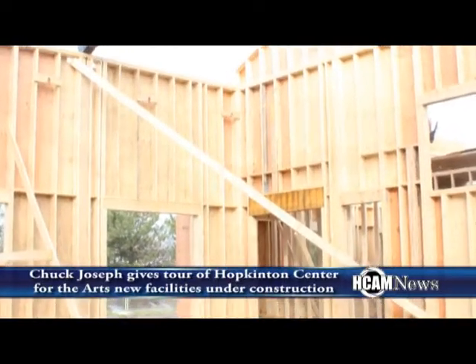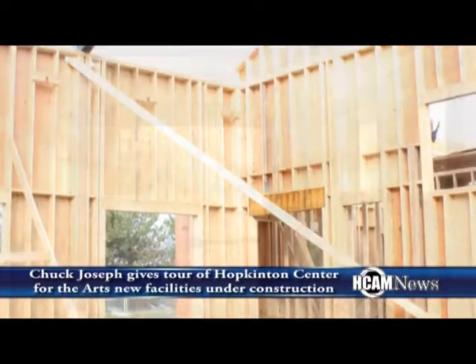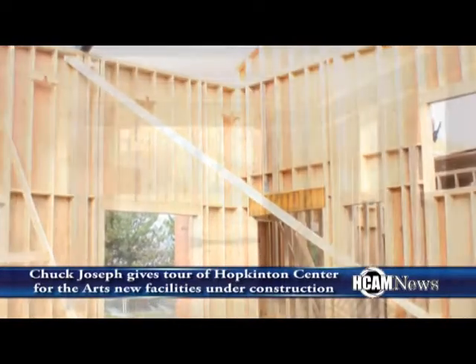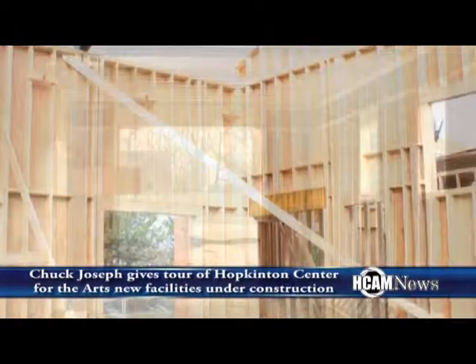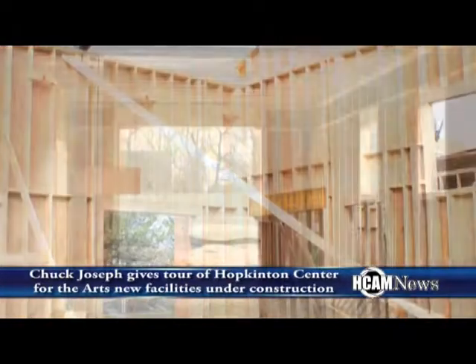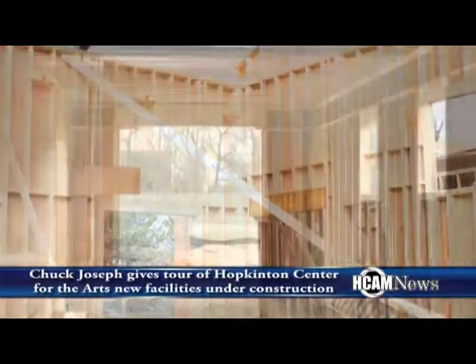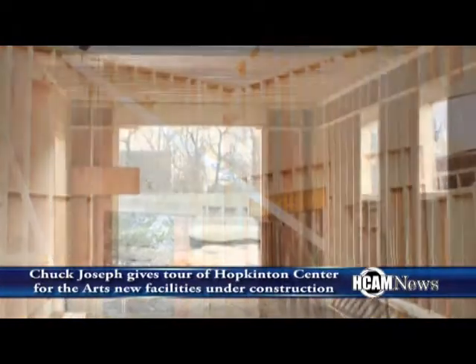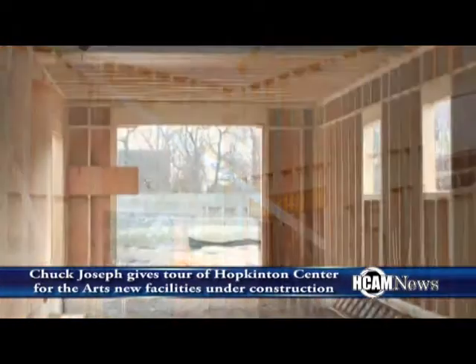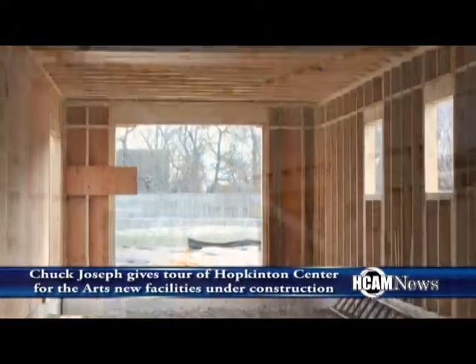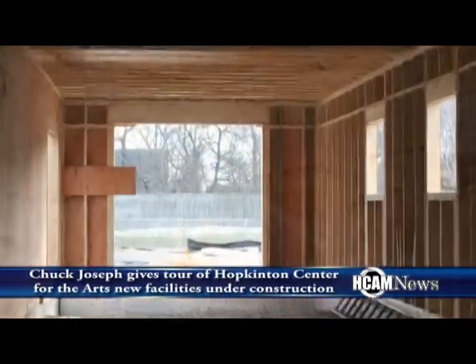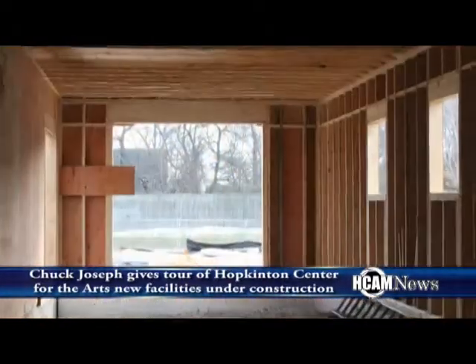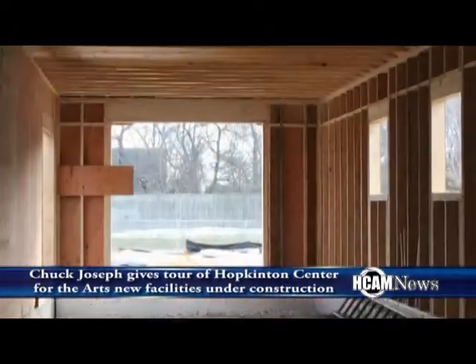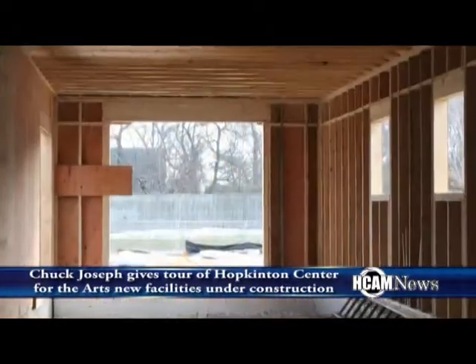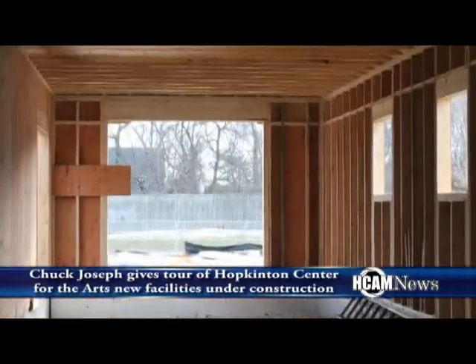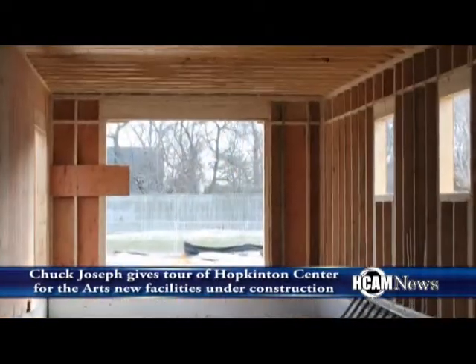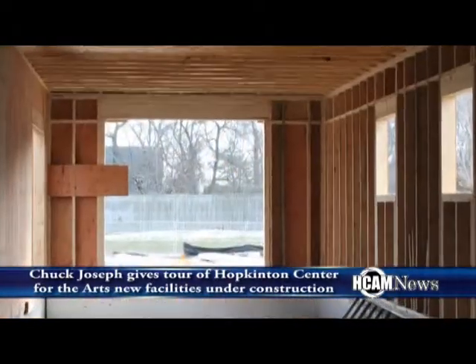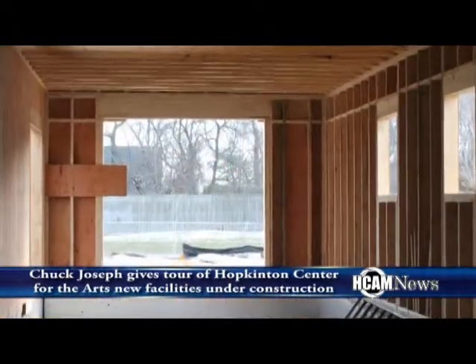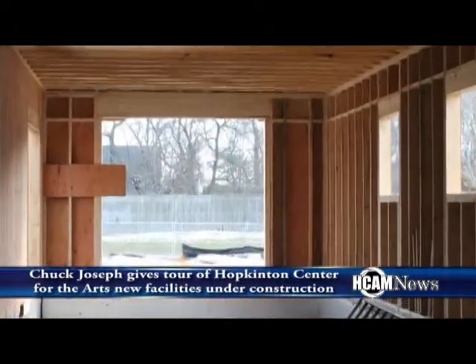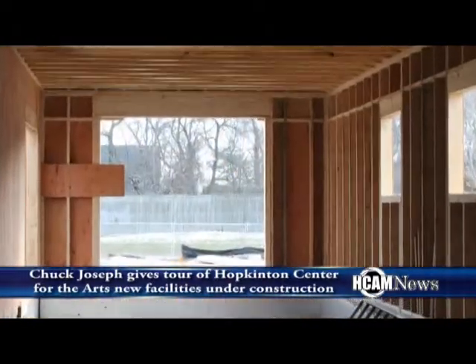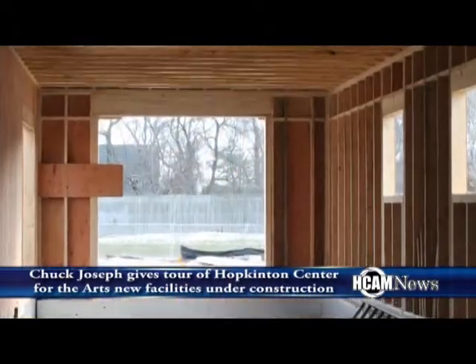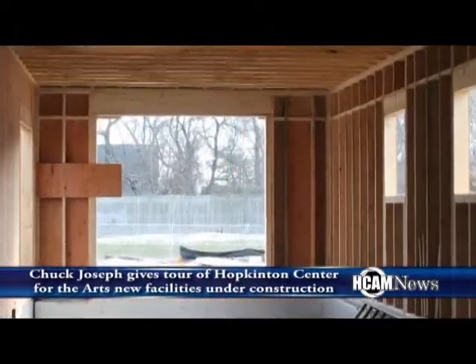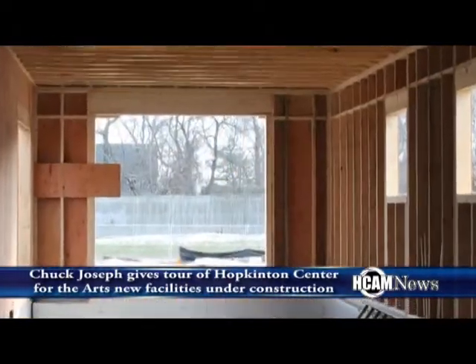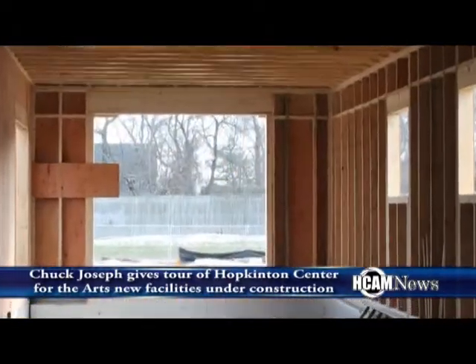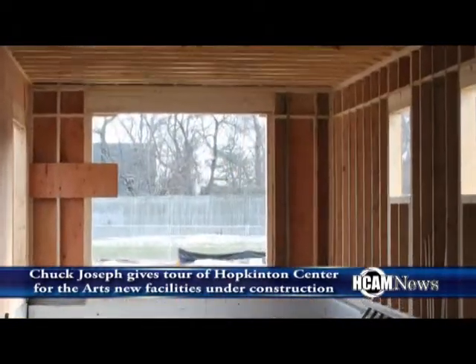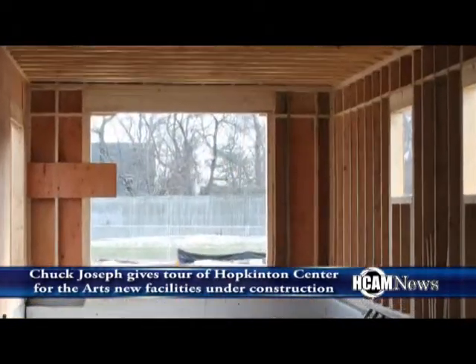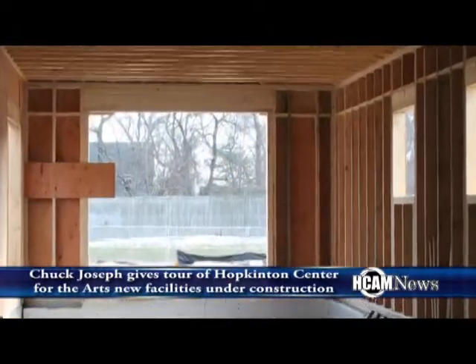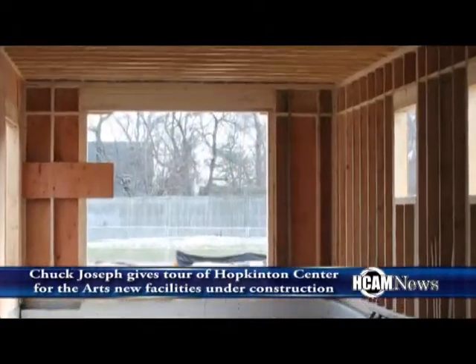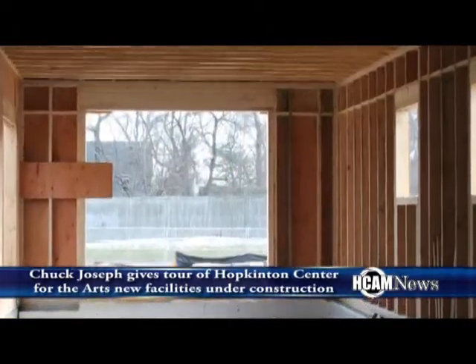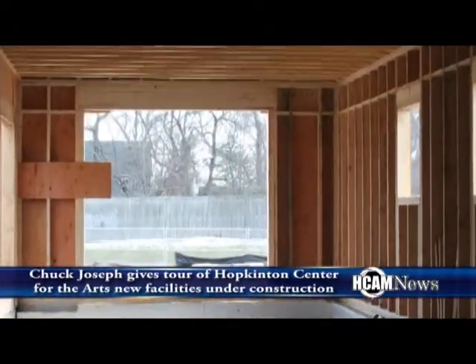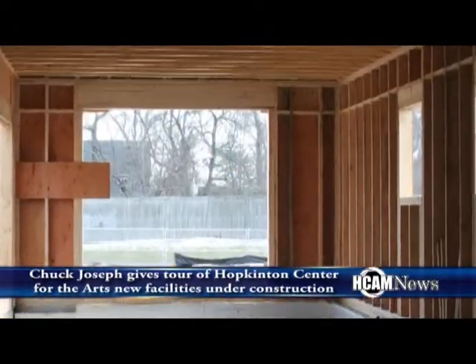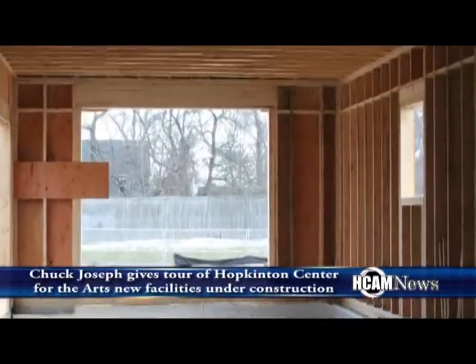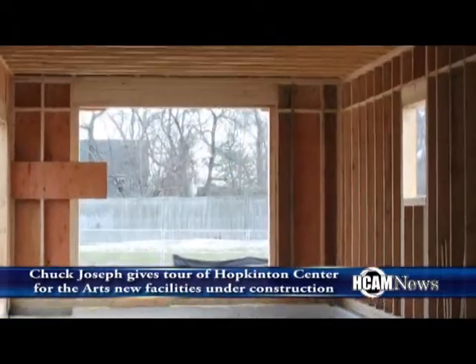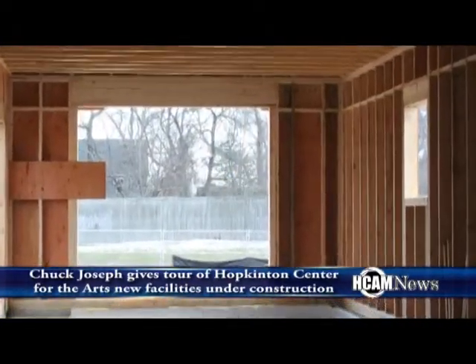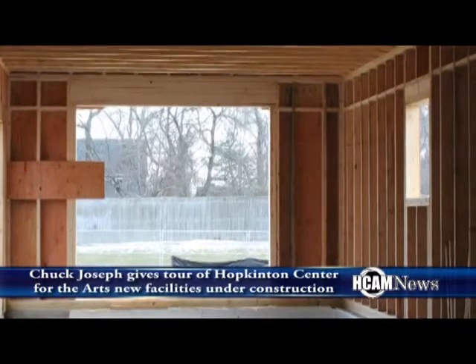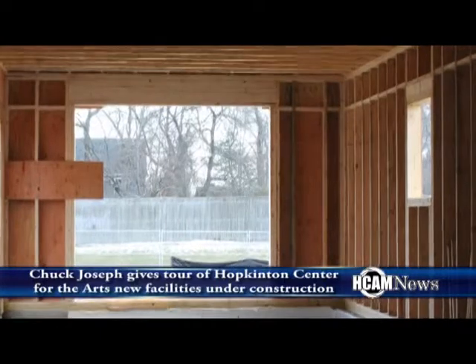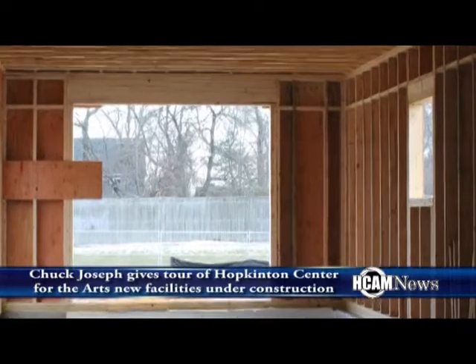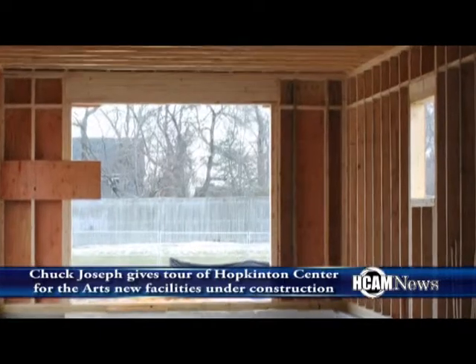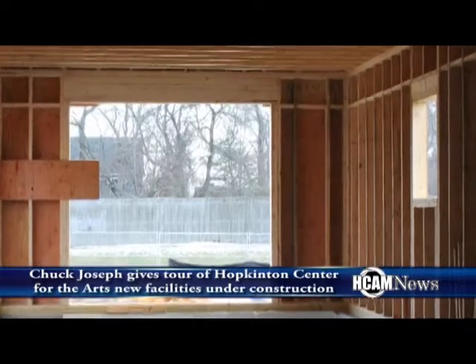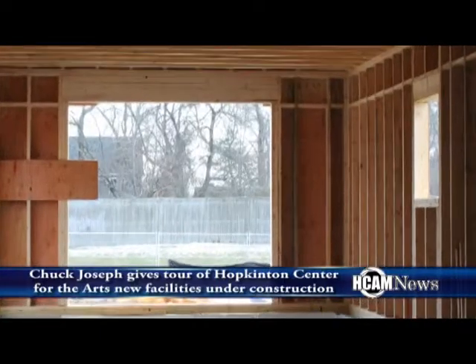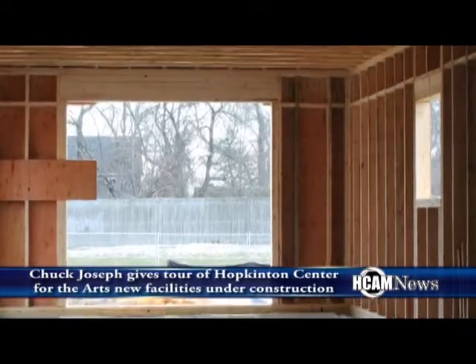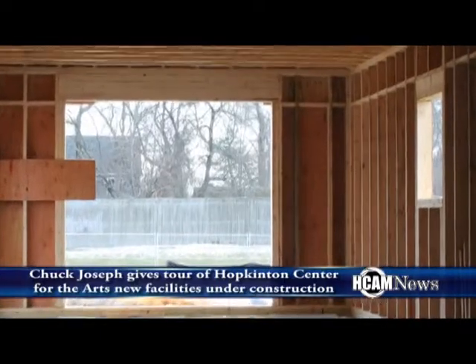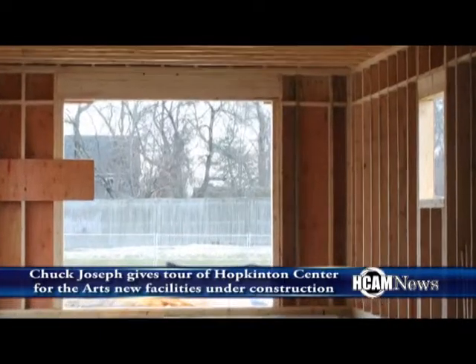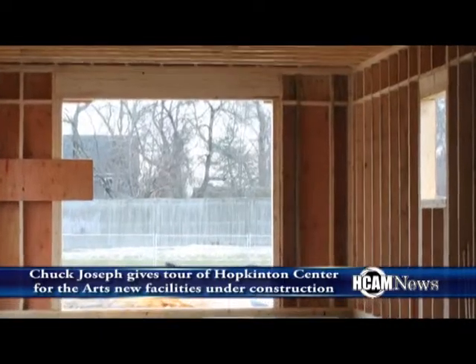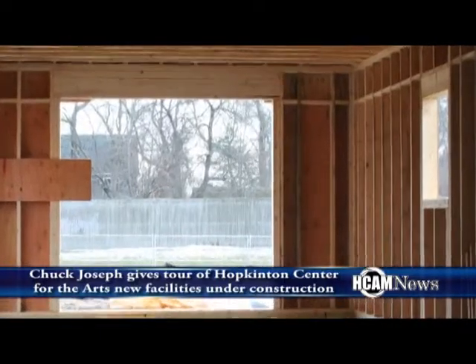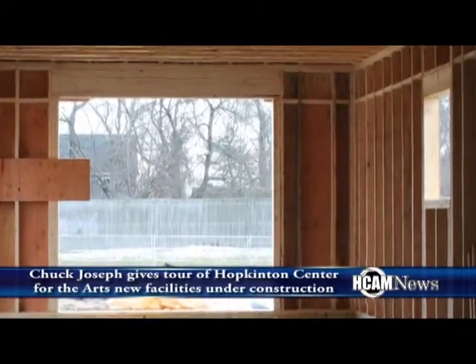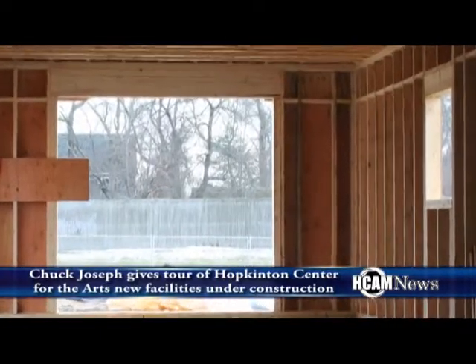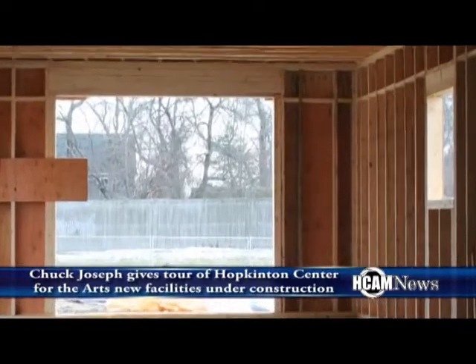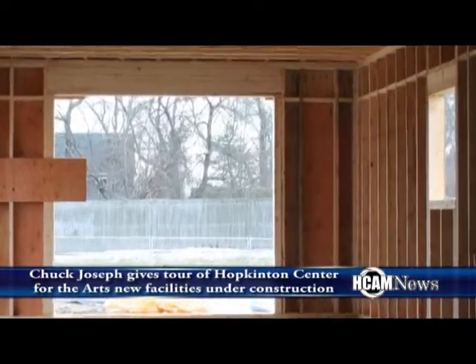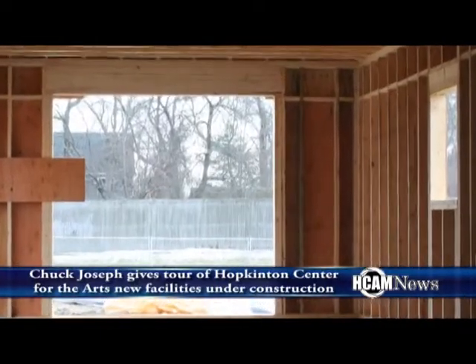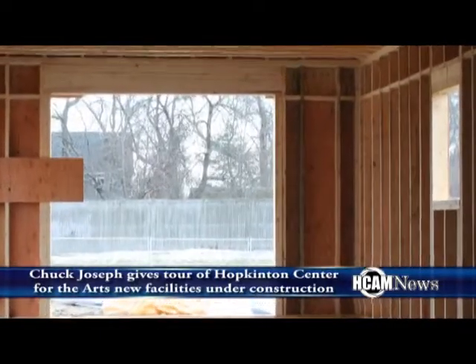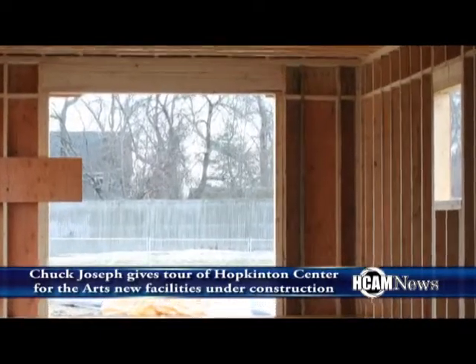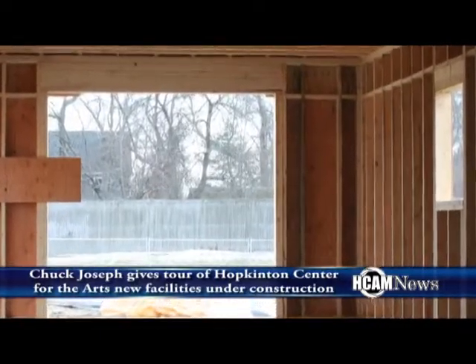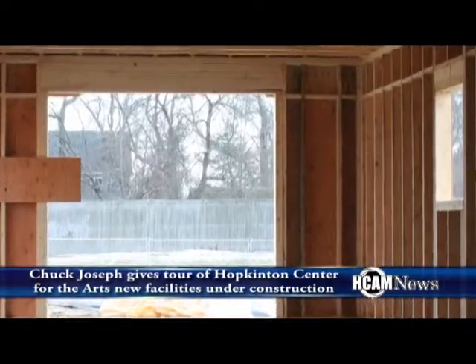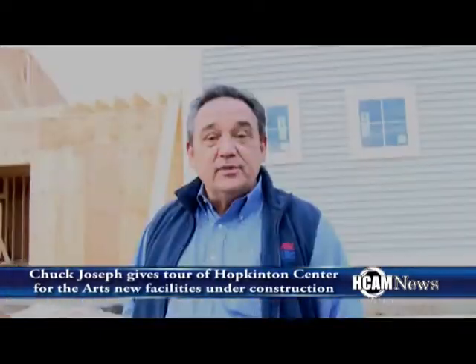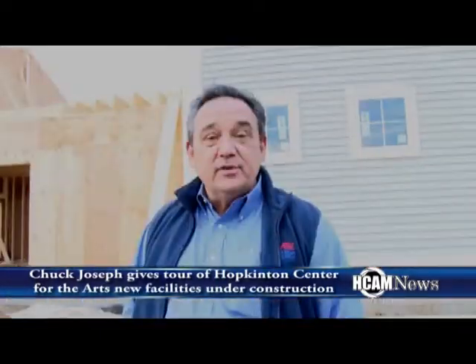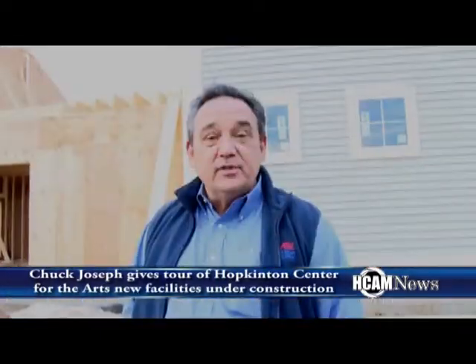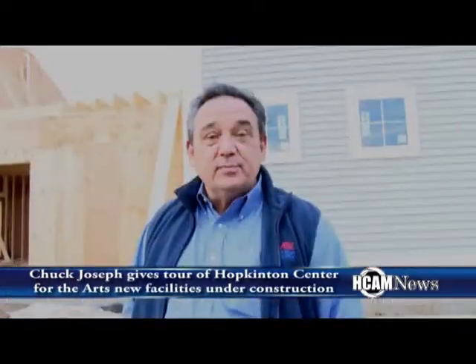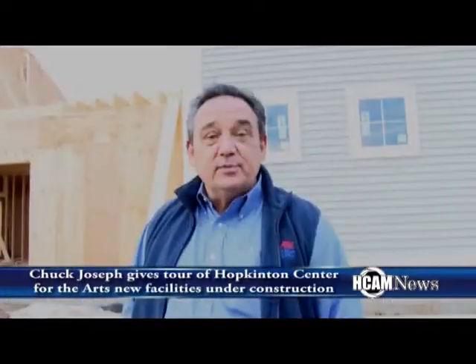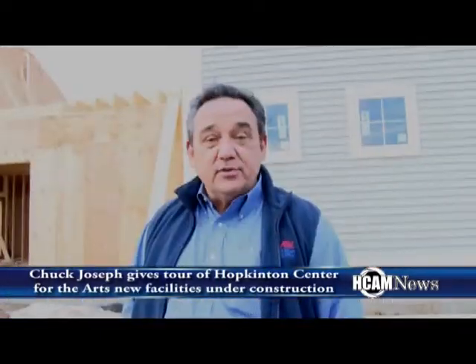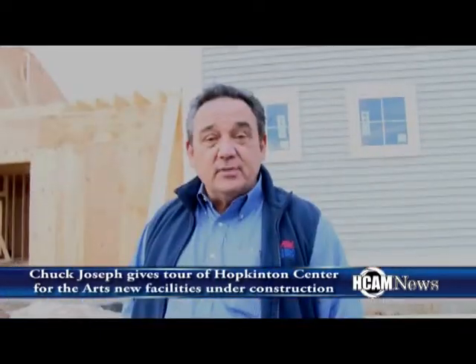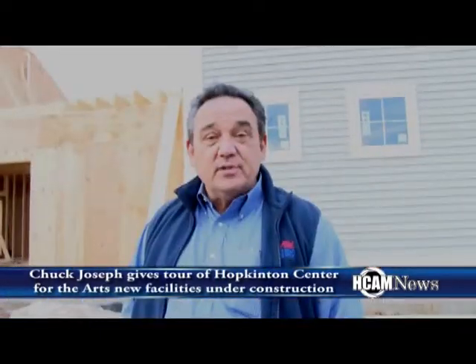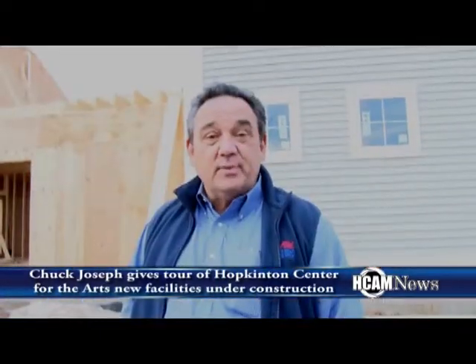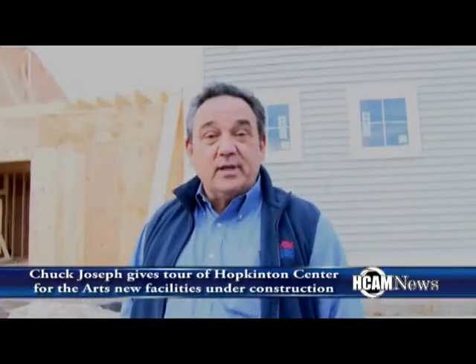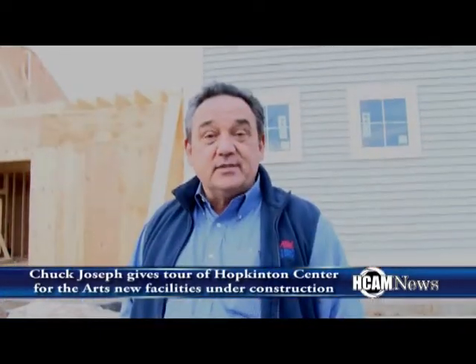So we're glad to be here, and with that we're going to venture on into the gallery space and then over into the performance space.